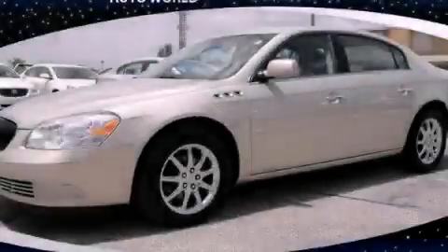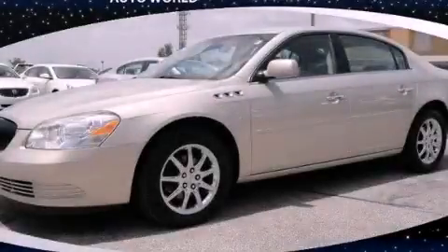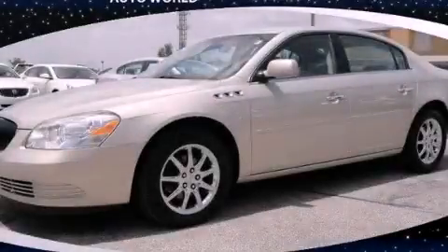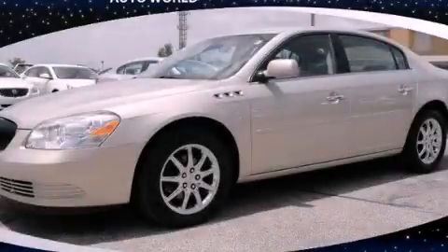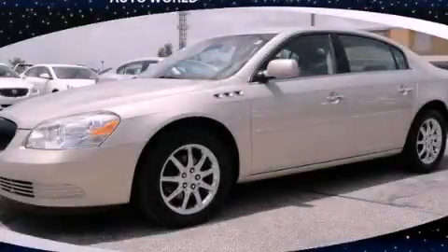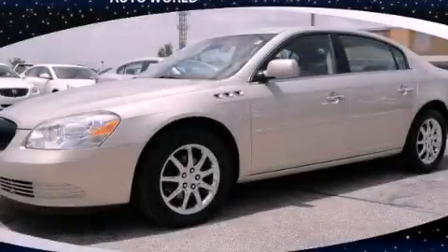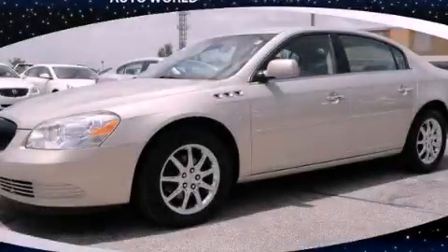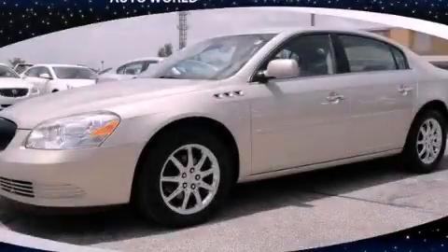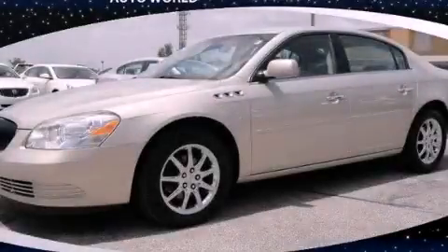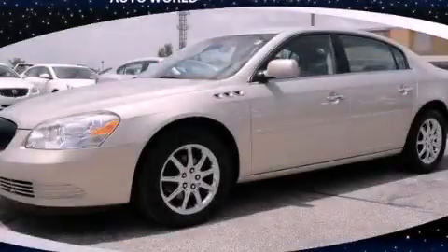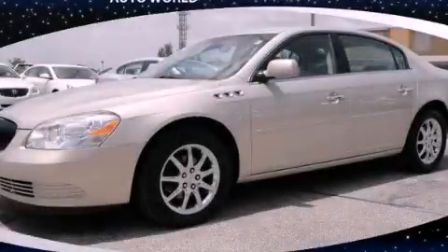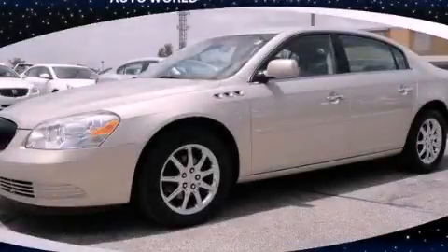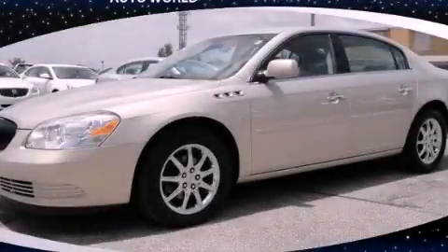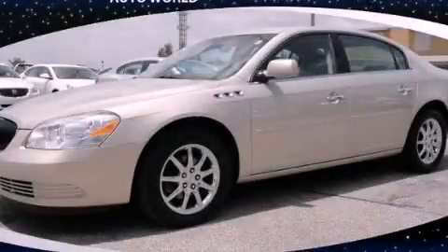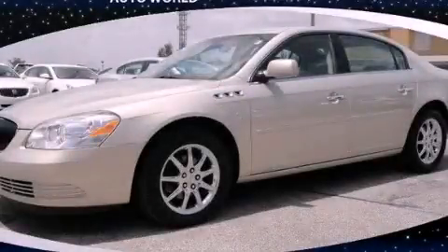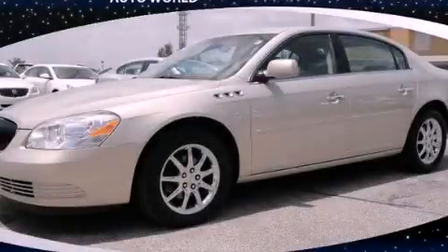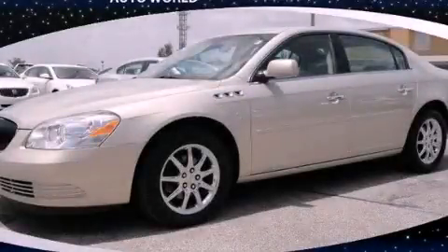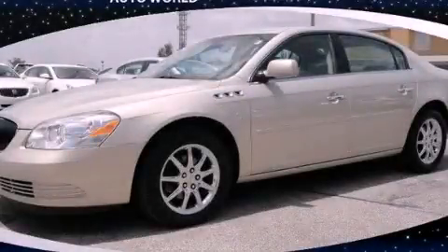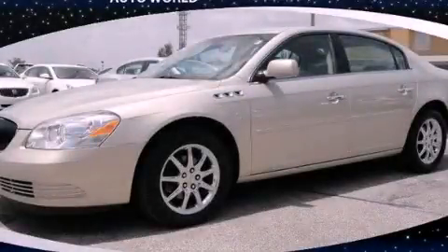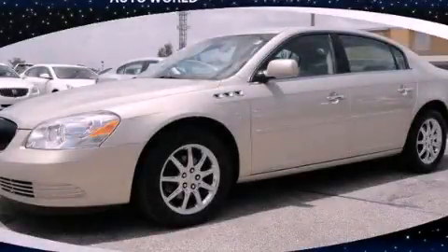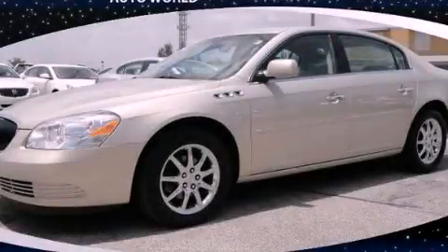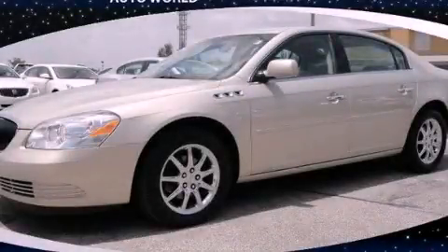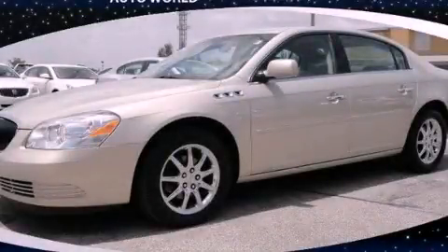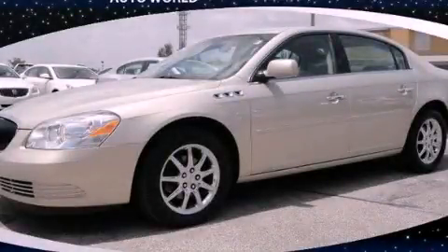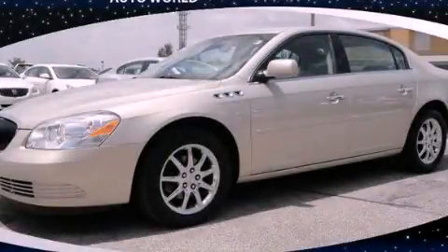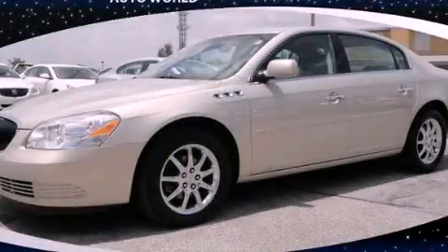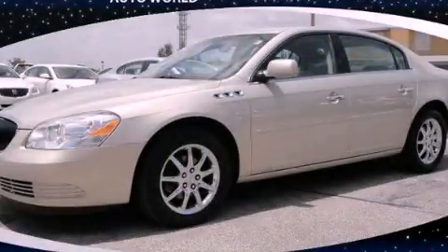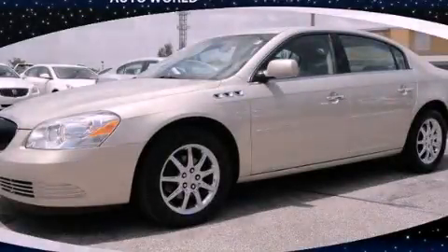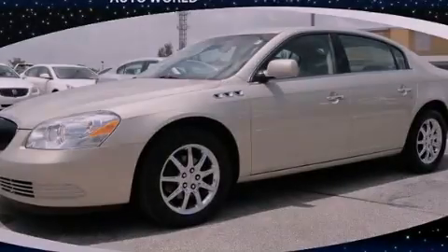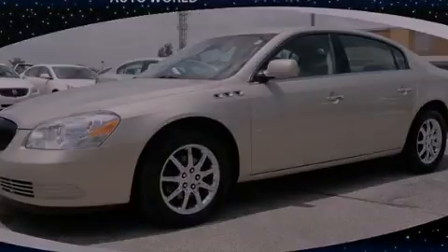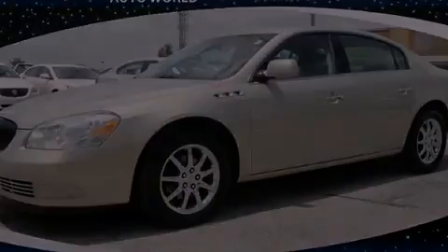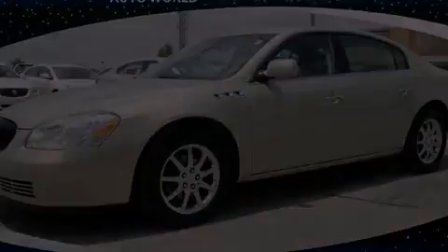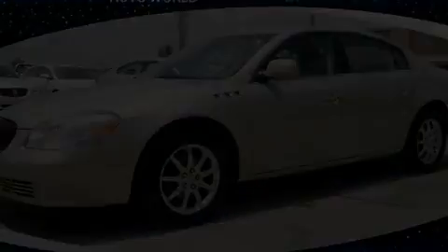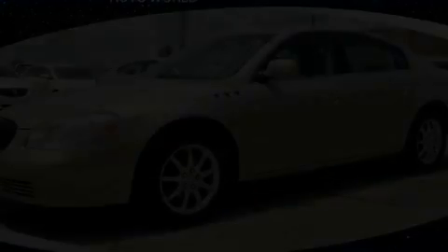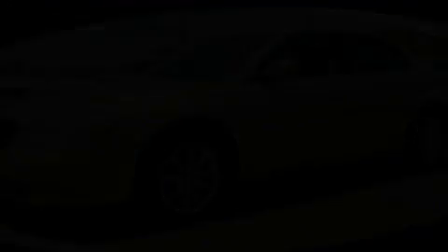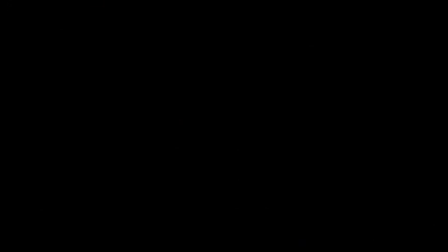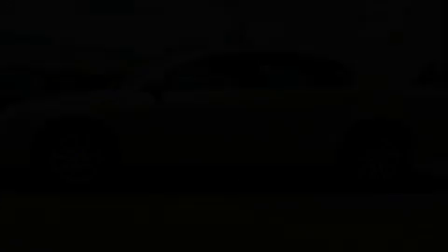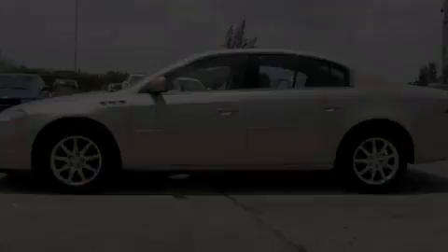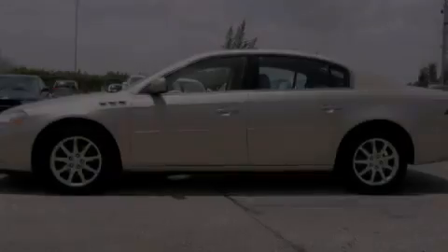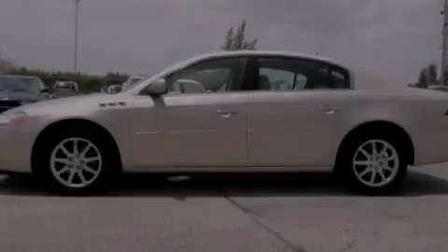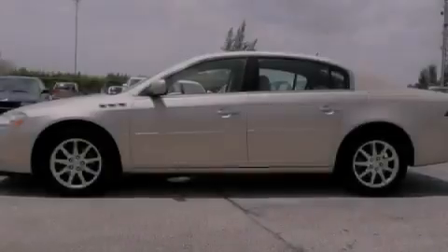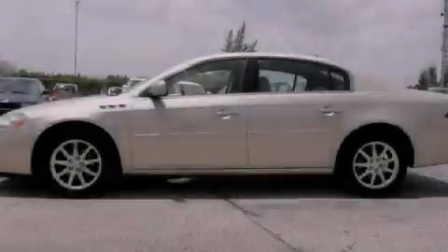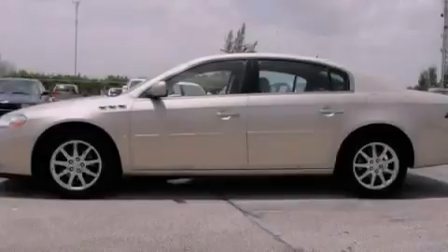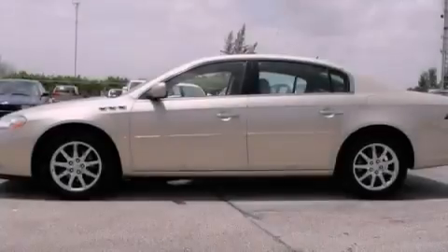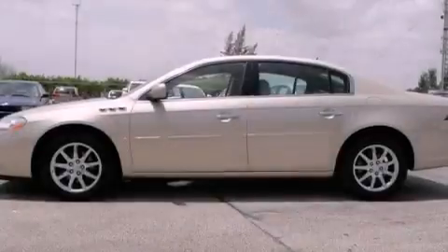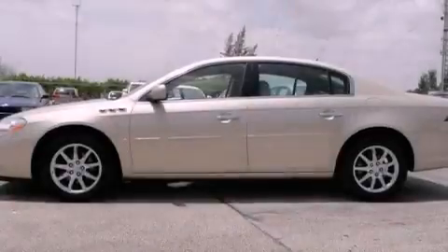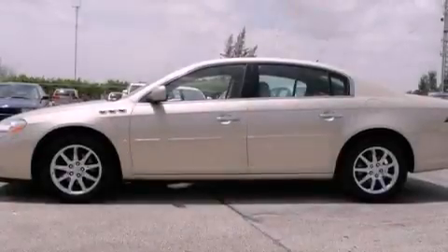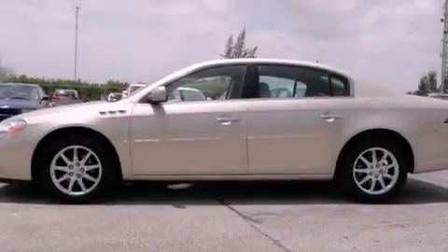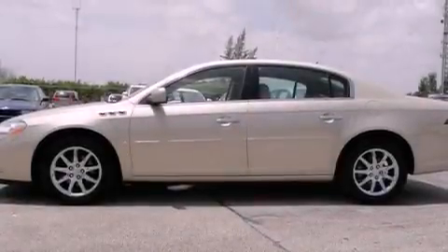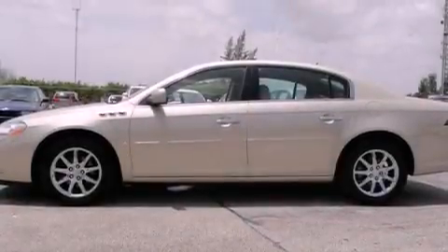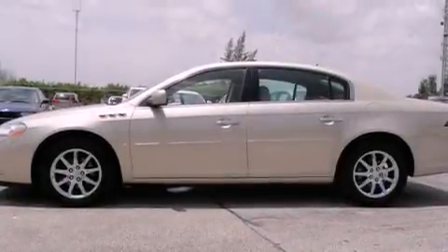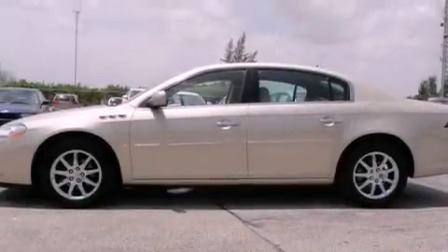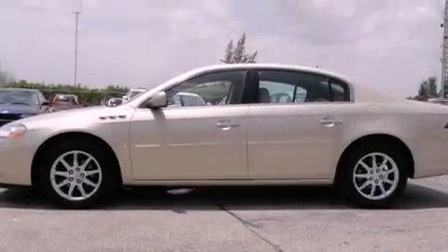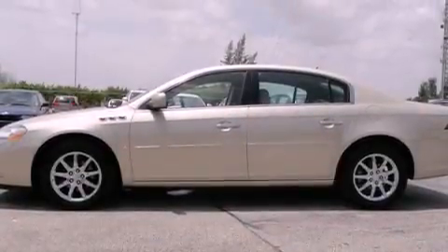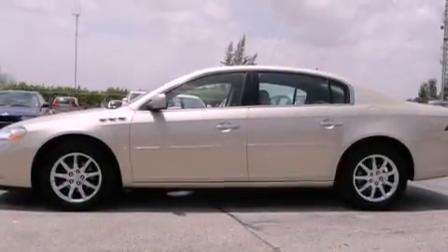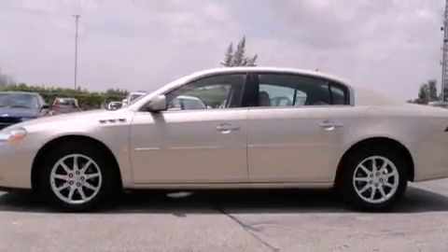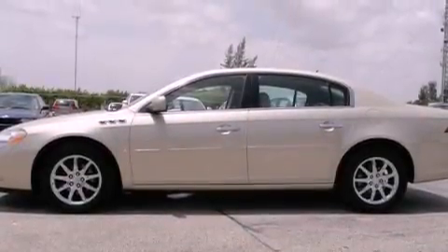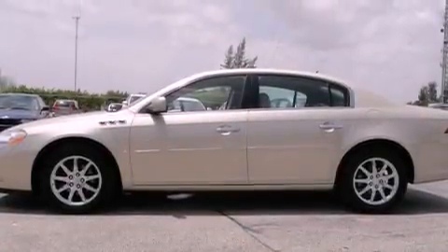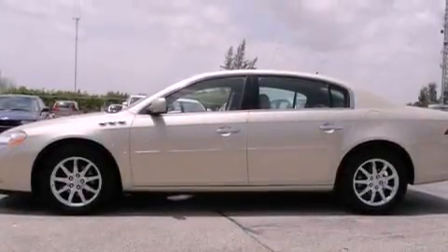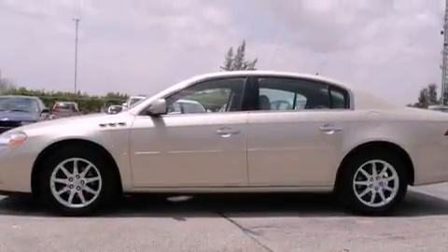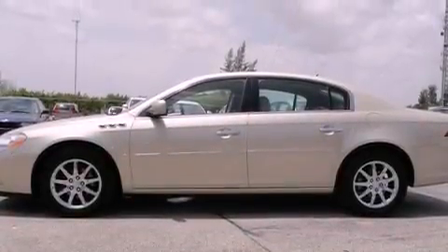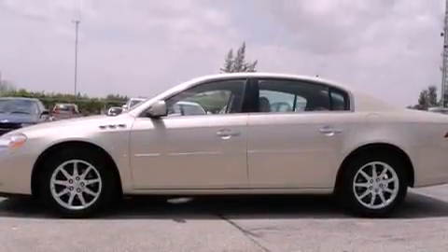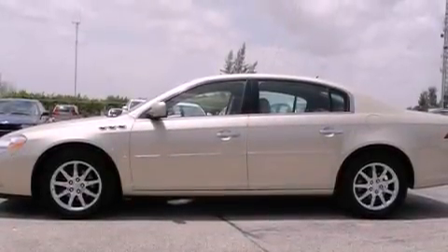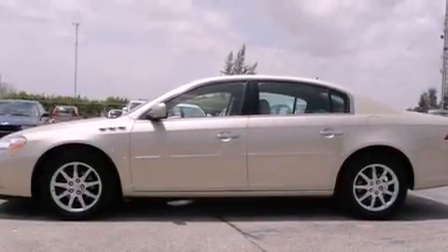This is a 2007 Buick Lucerne. It features a six-cylinder engine and an automatic transmission.